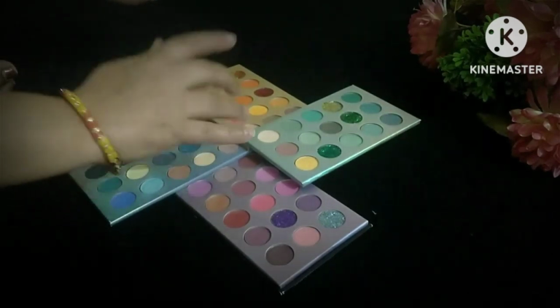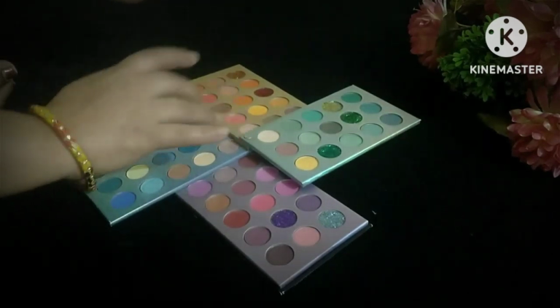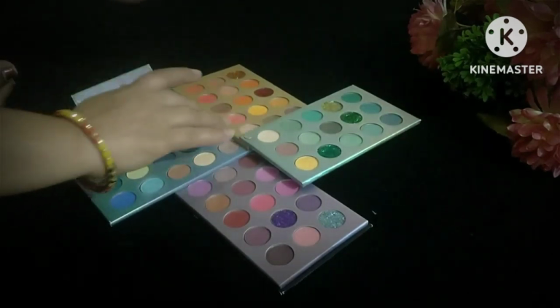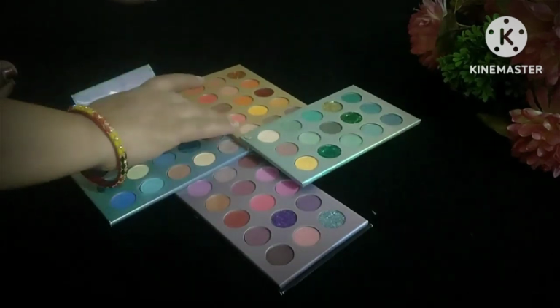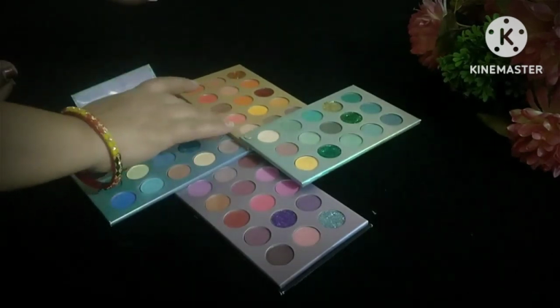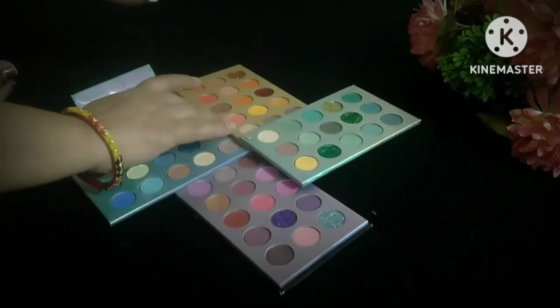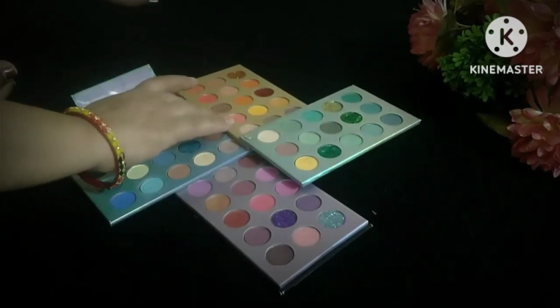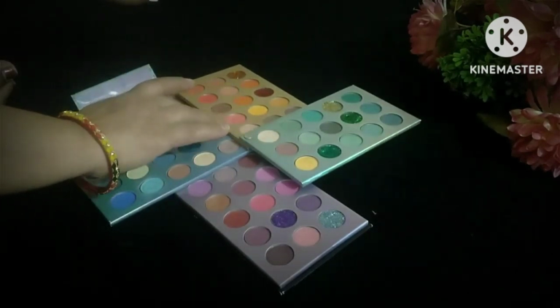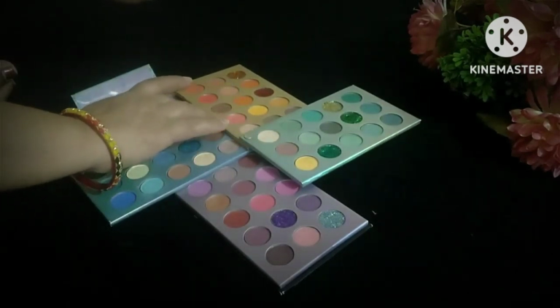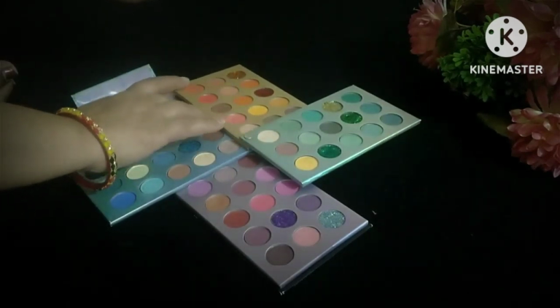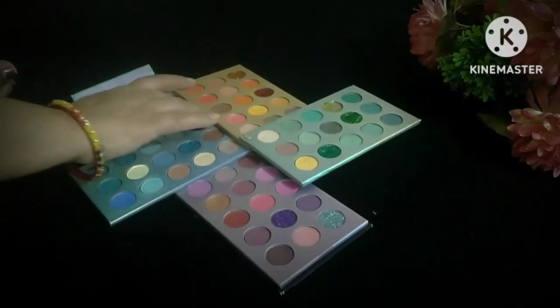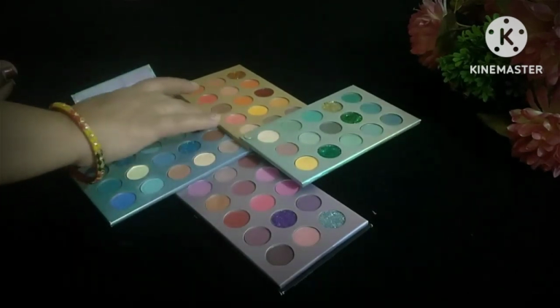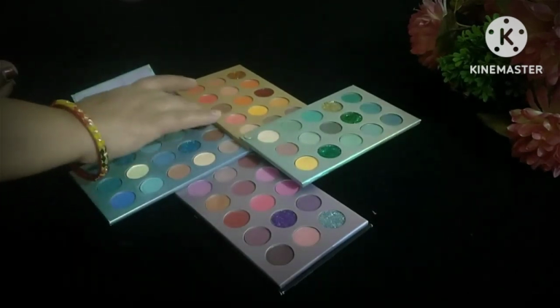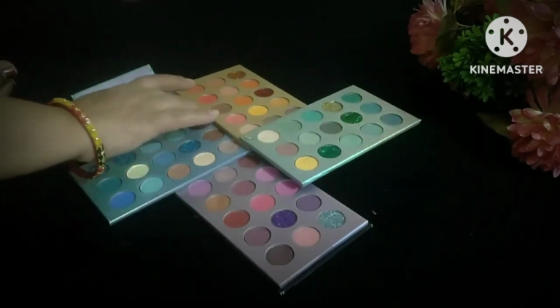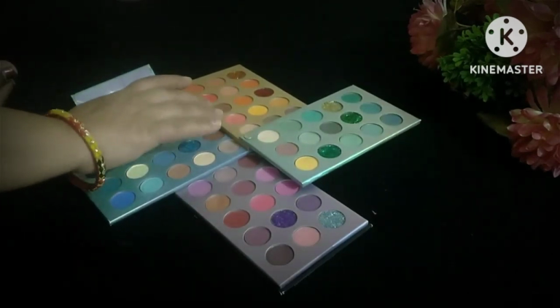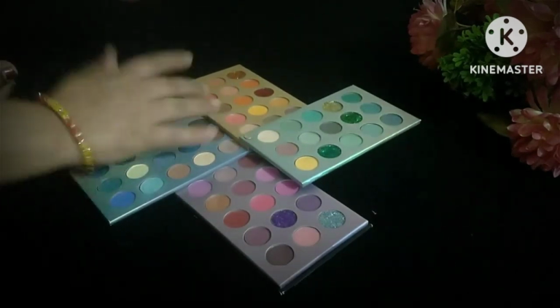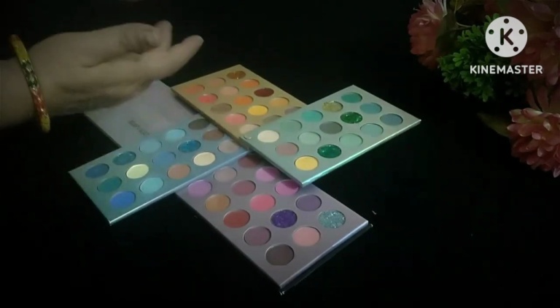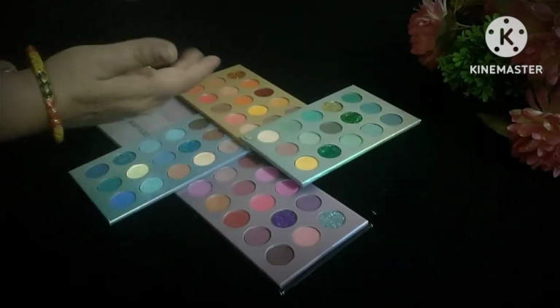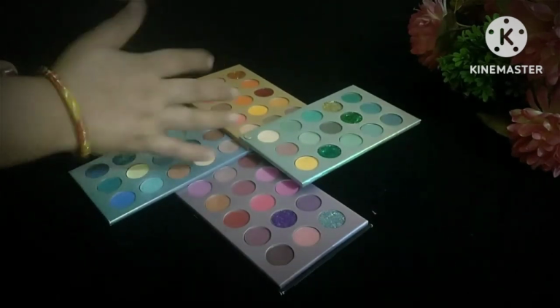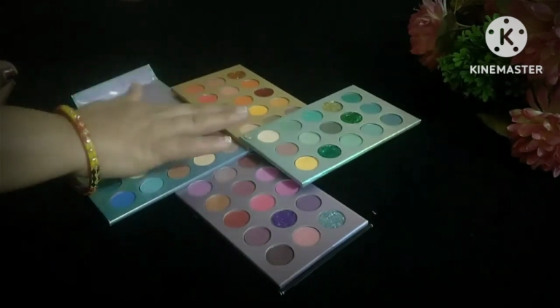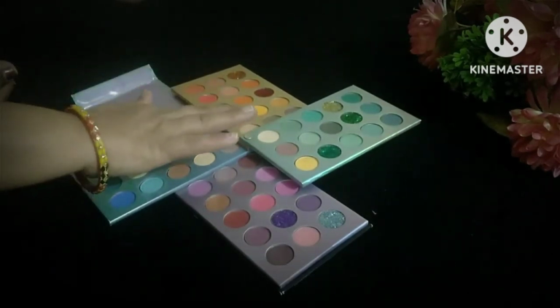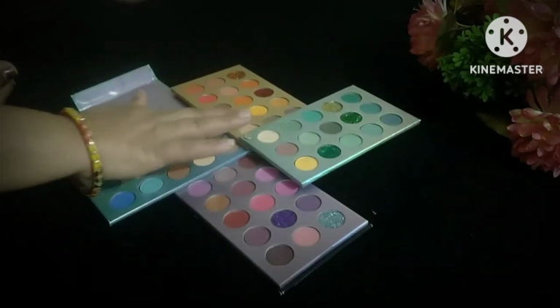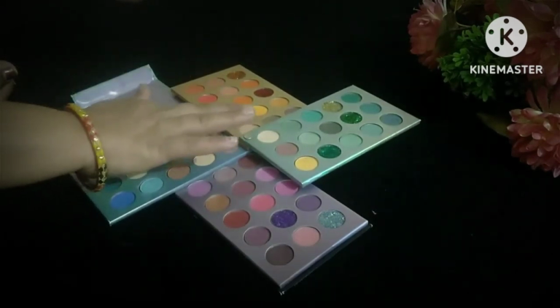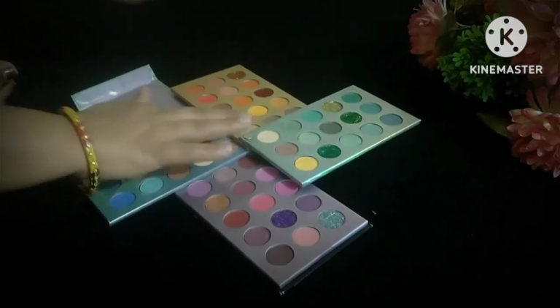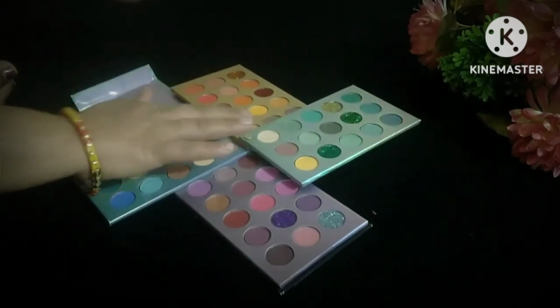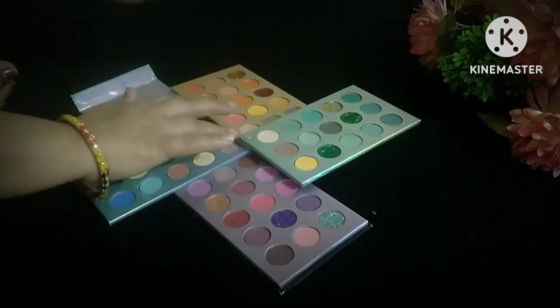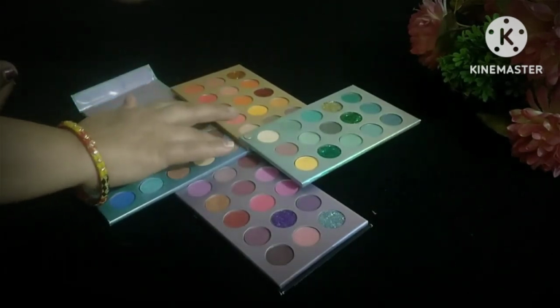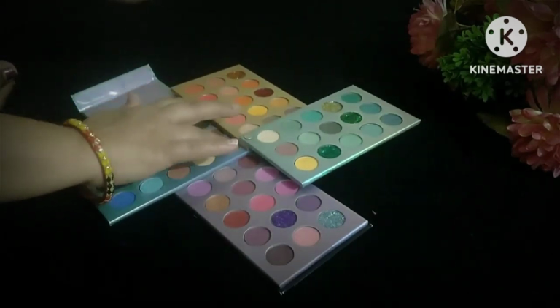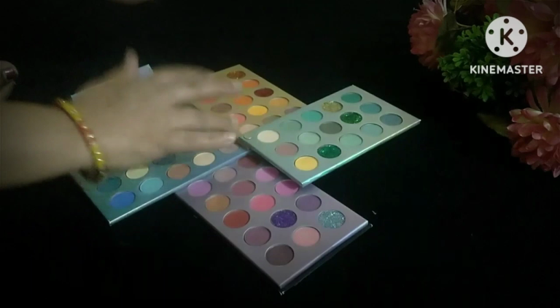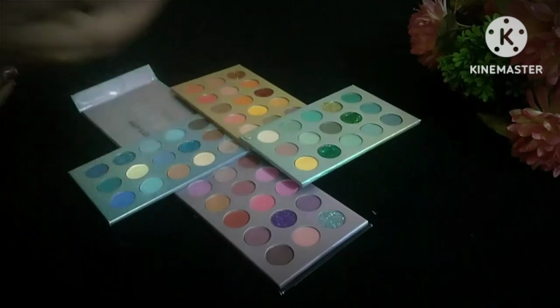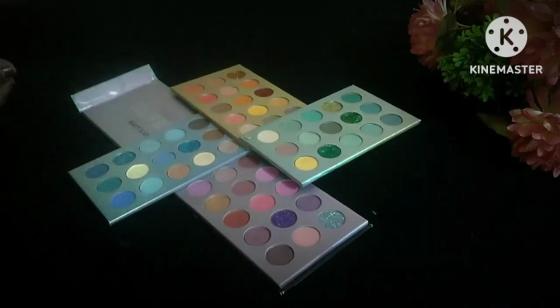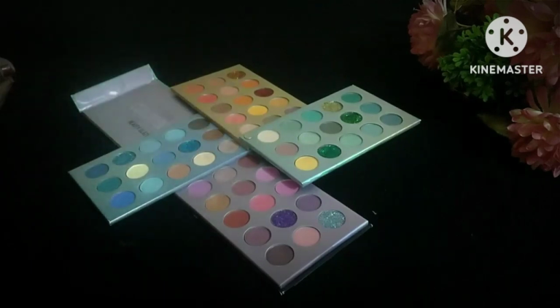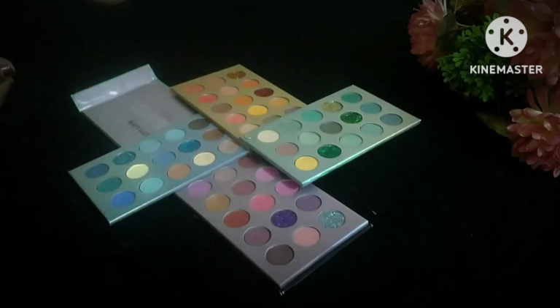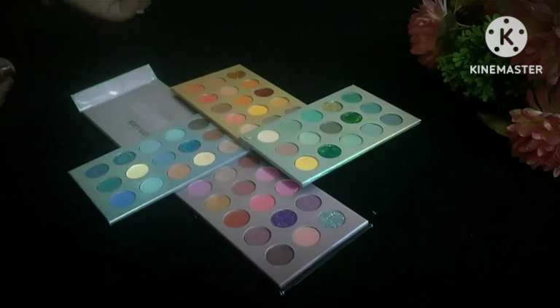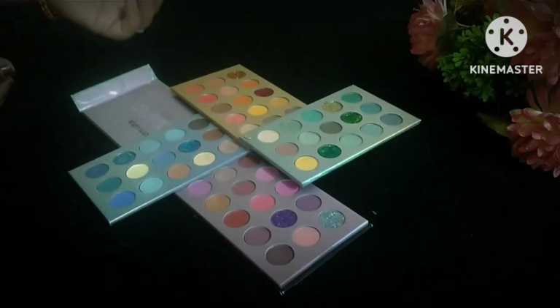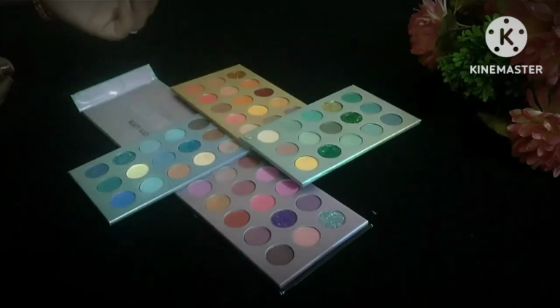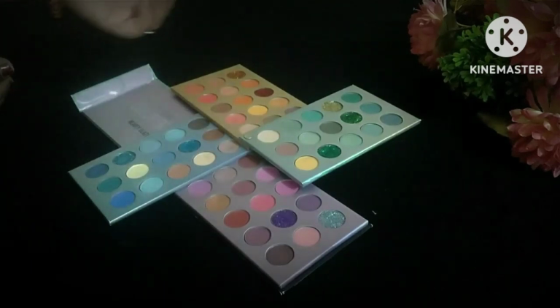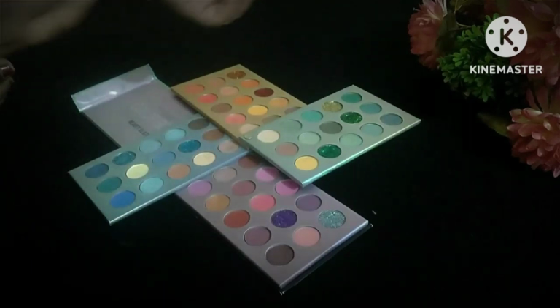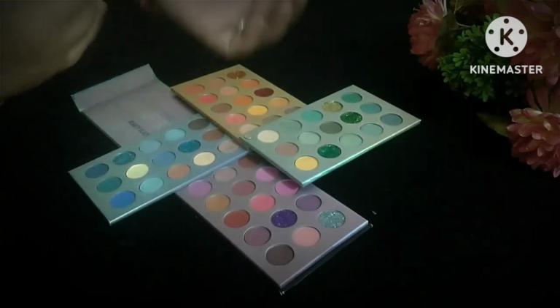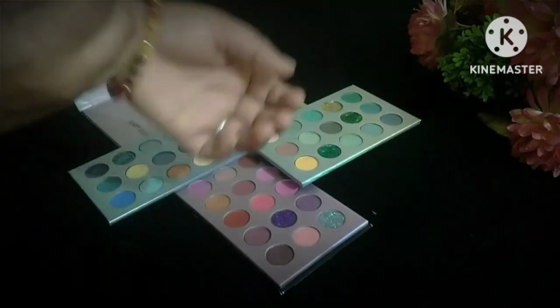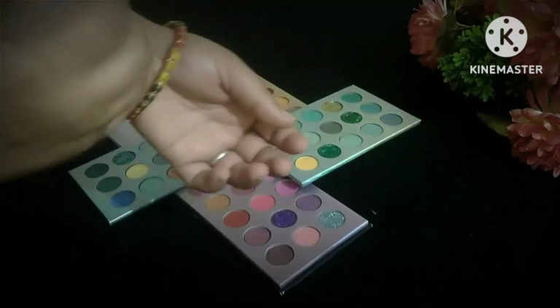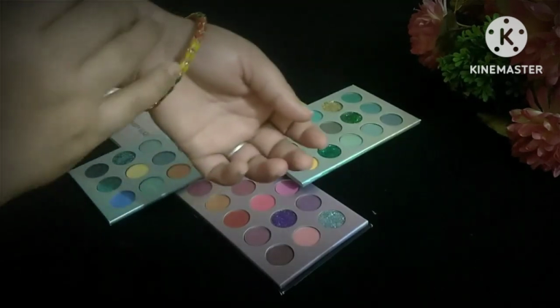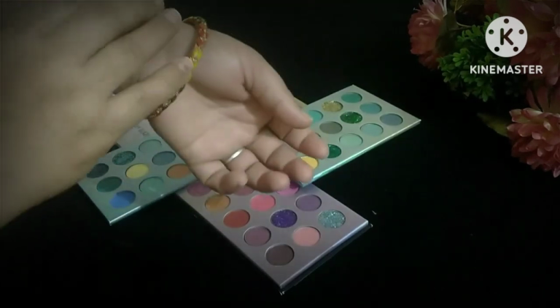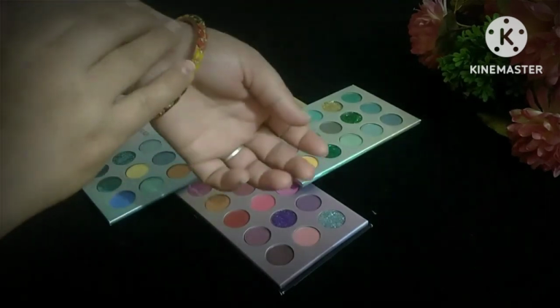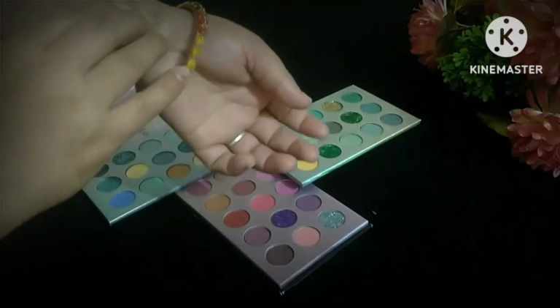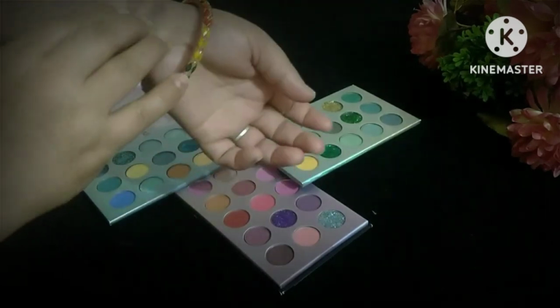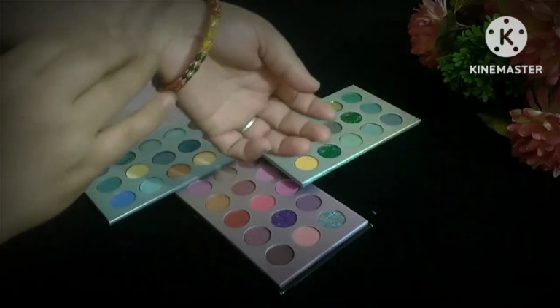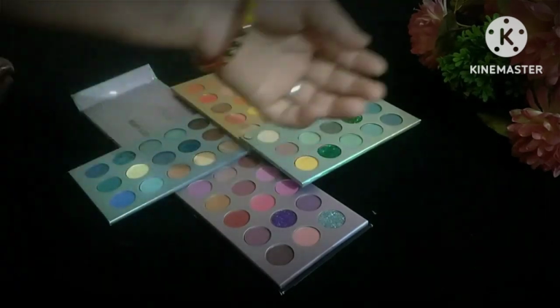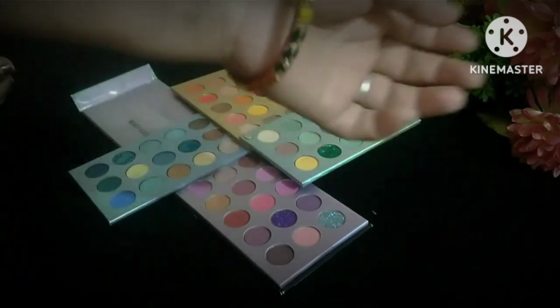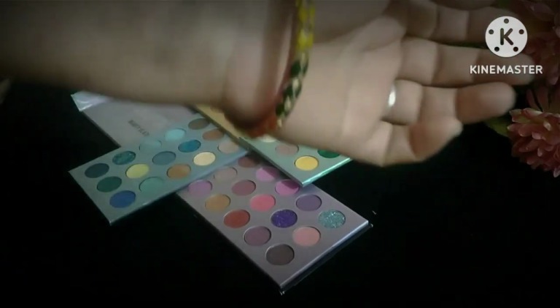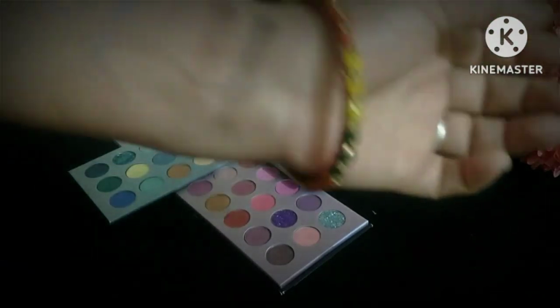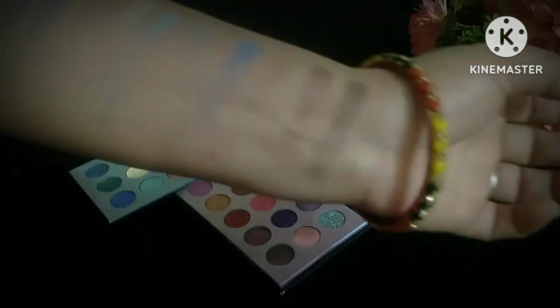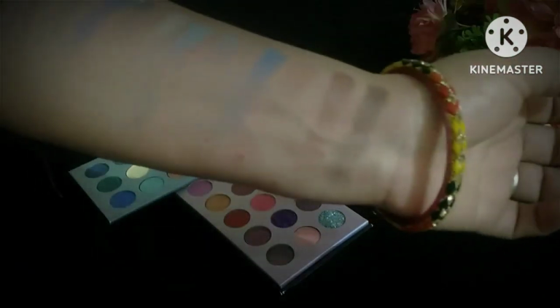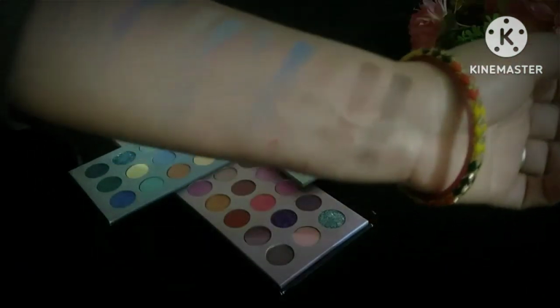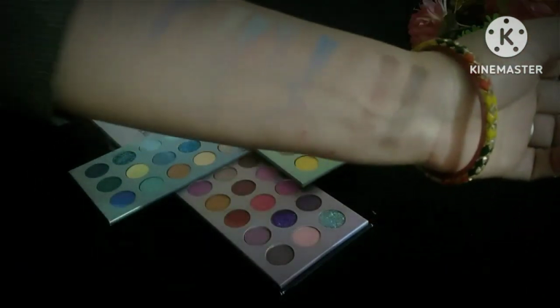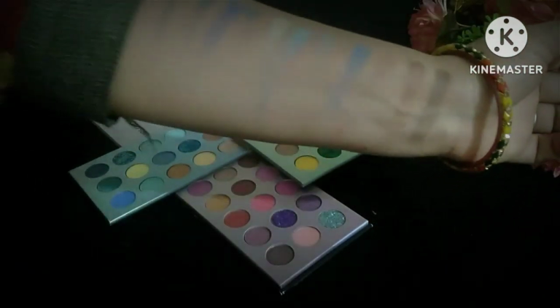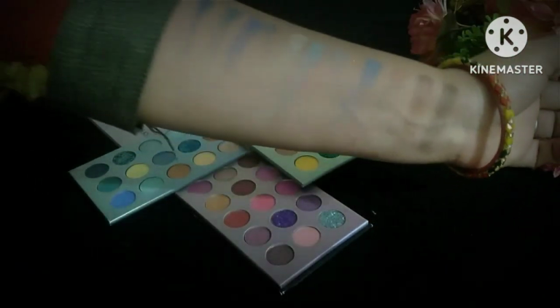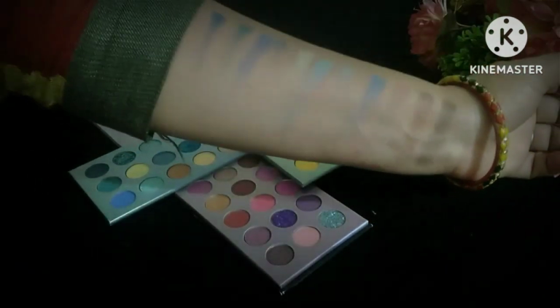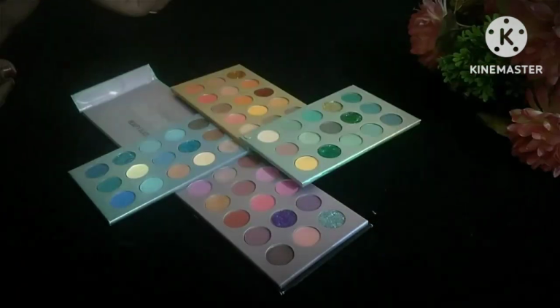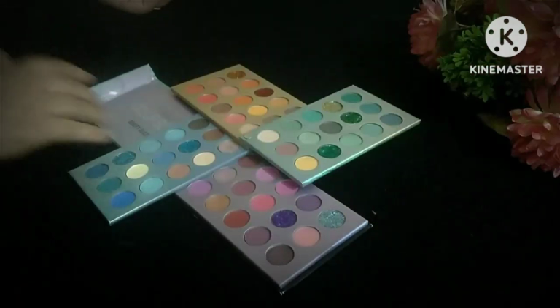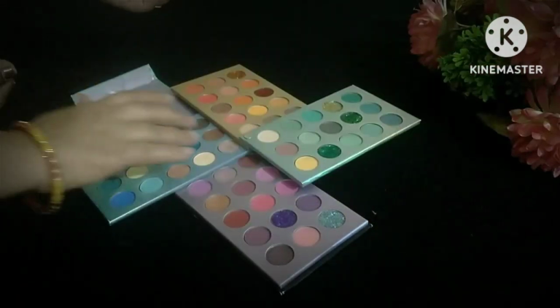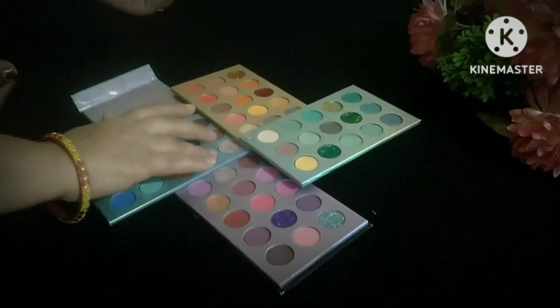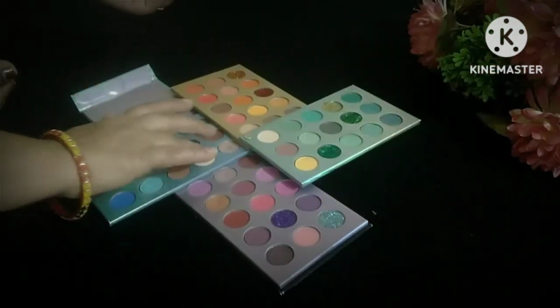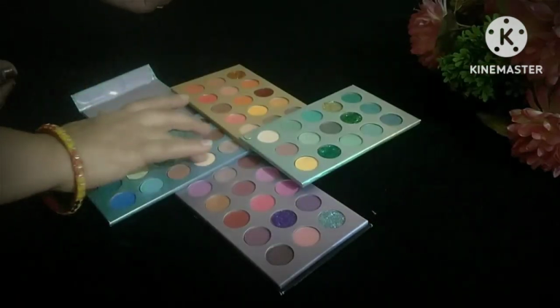You'll get nude shades, different colors, glitter shades, shimmery shades, and matte shades.